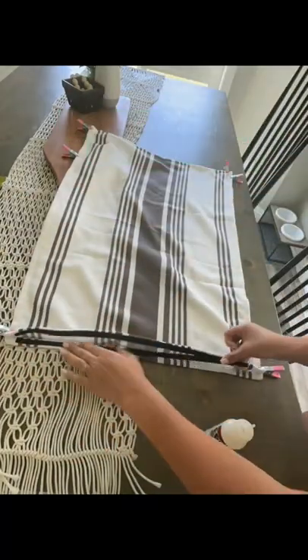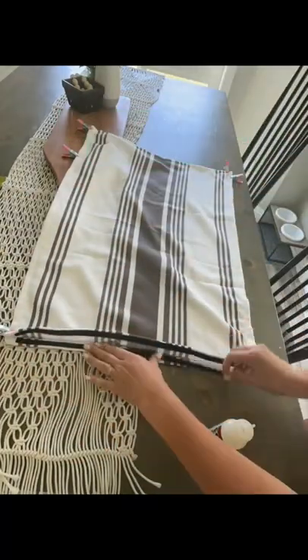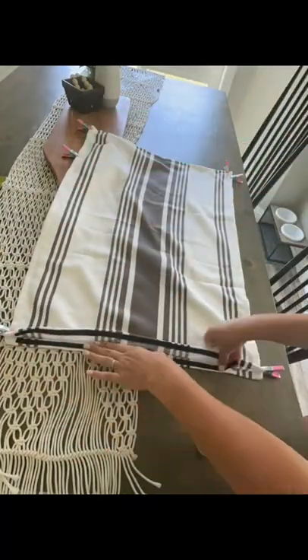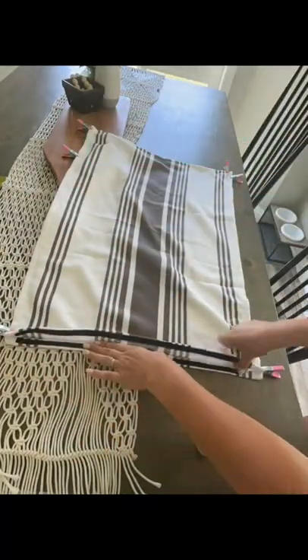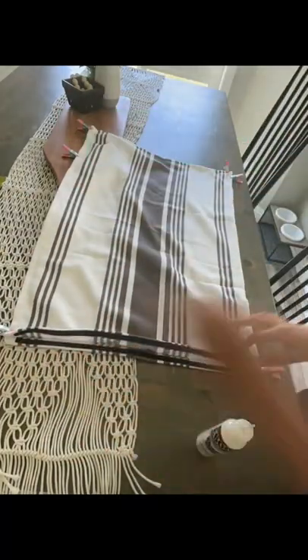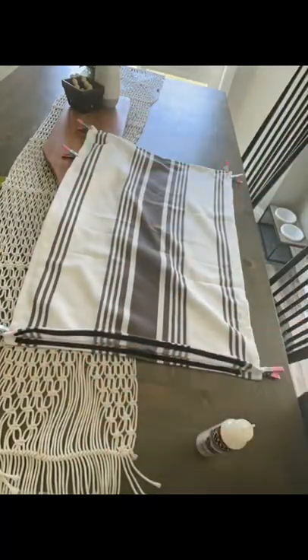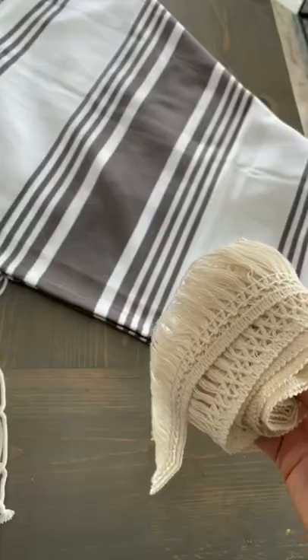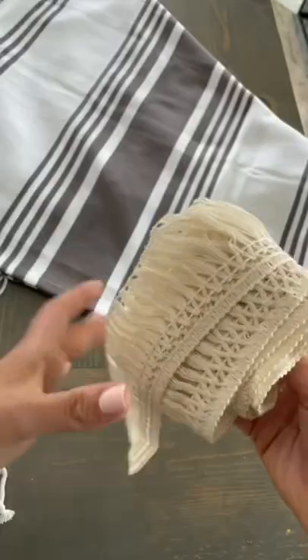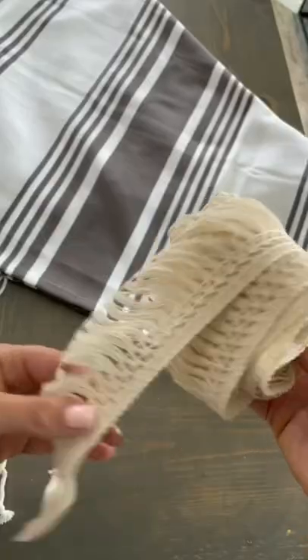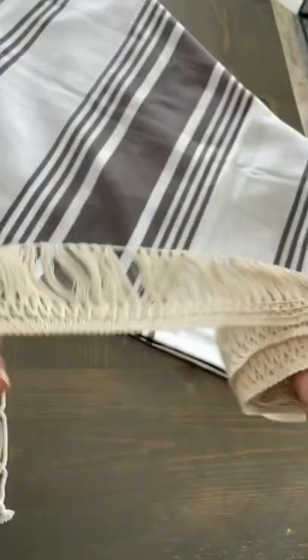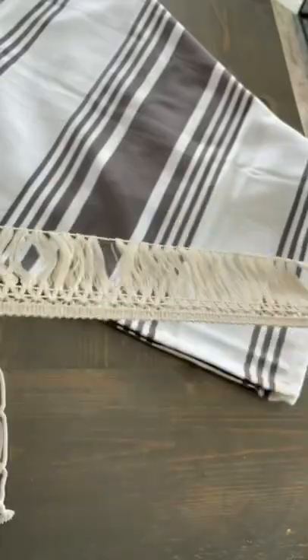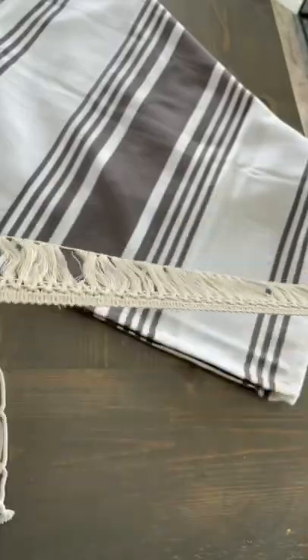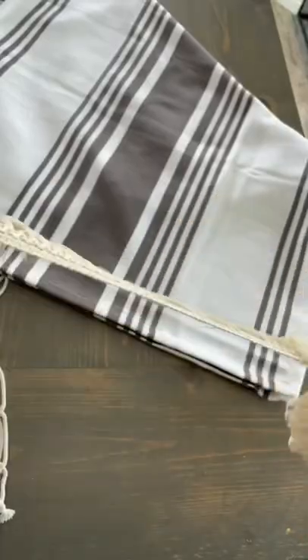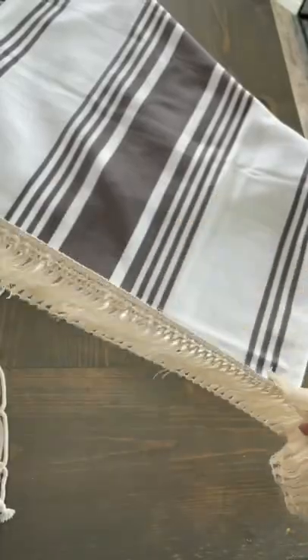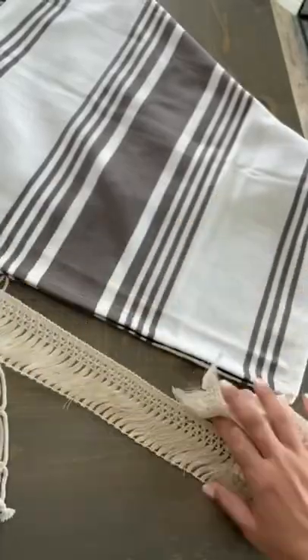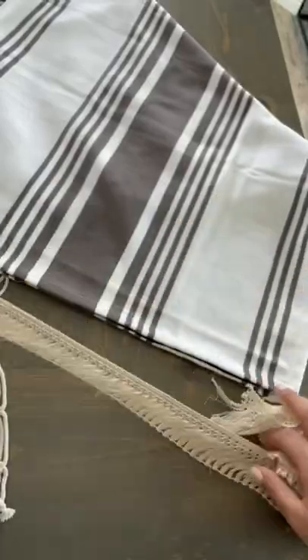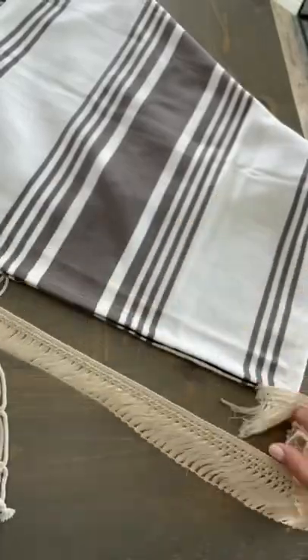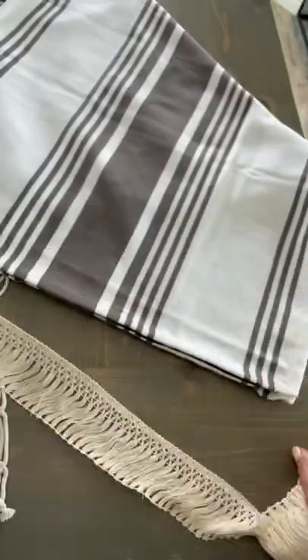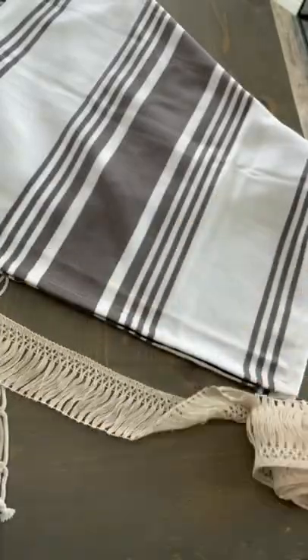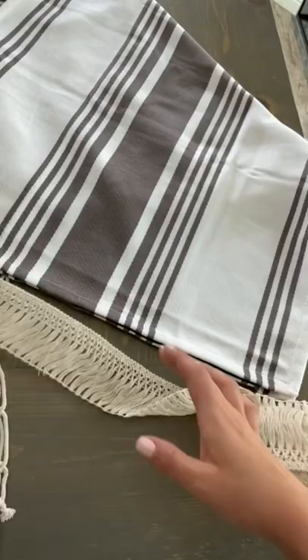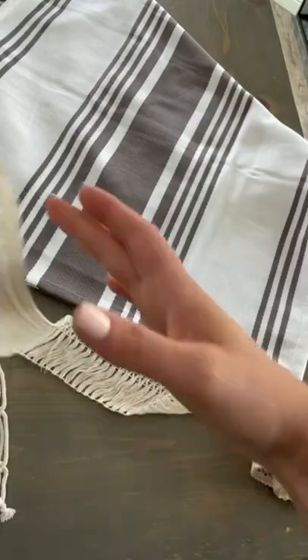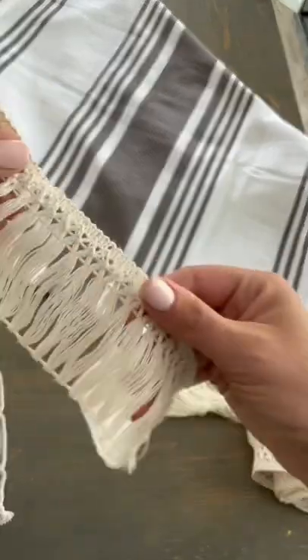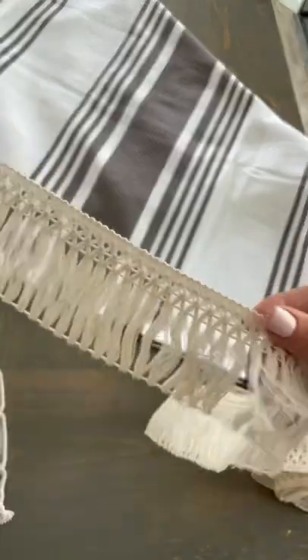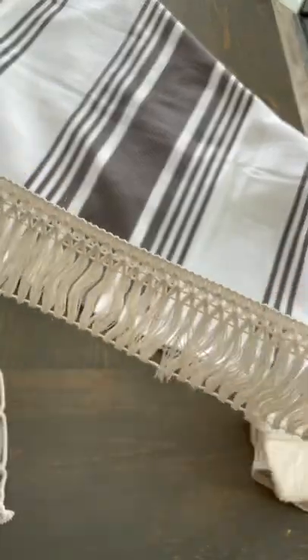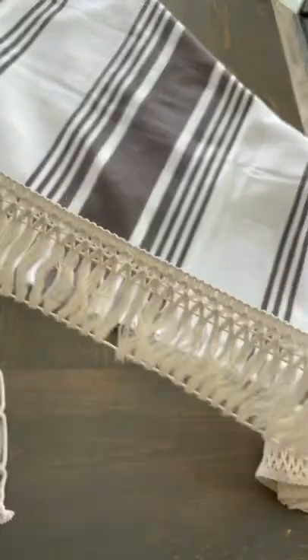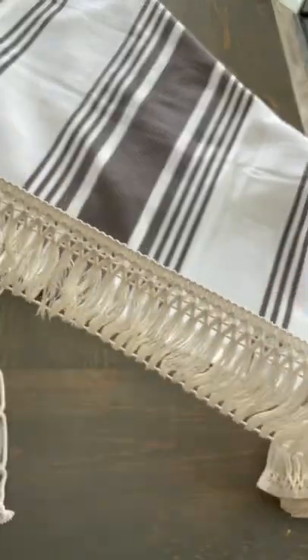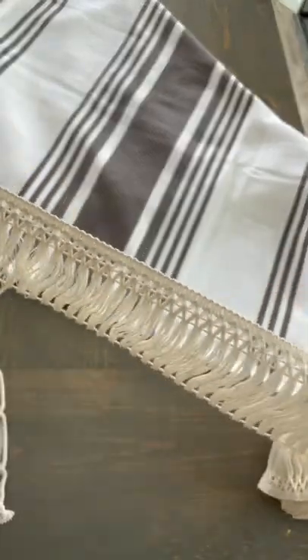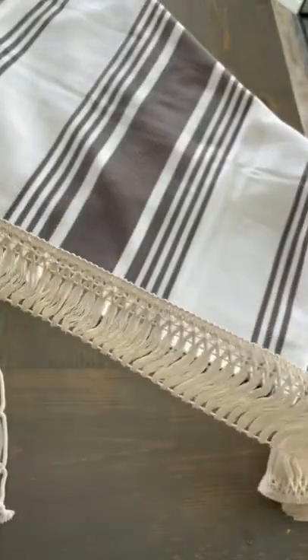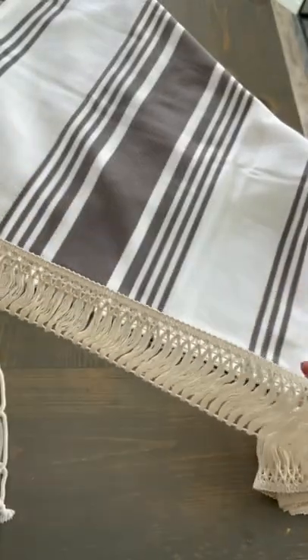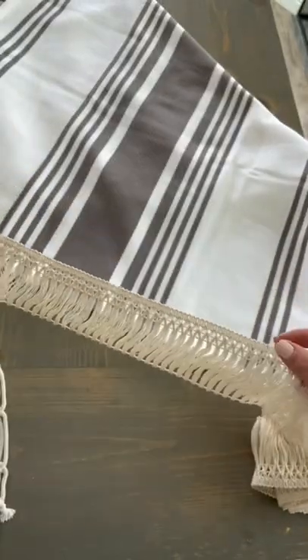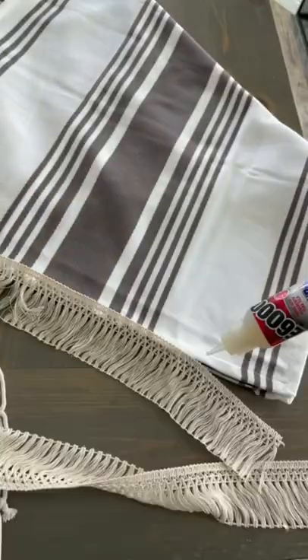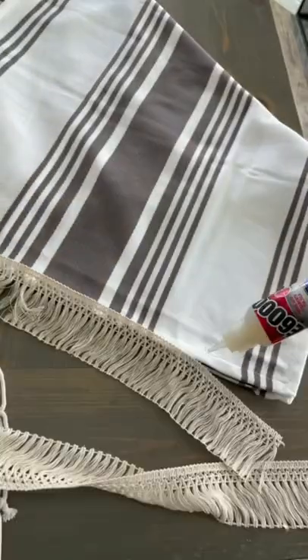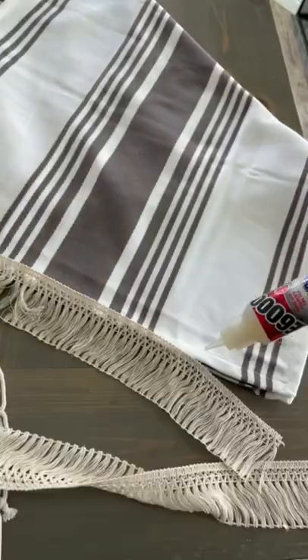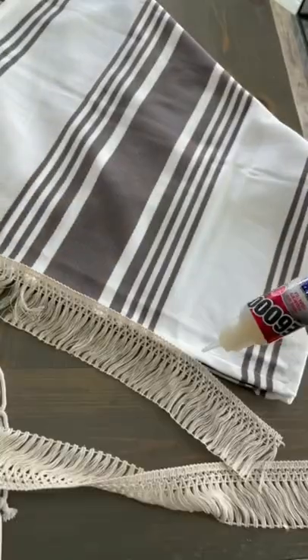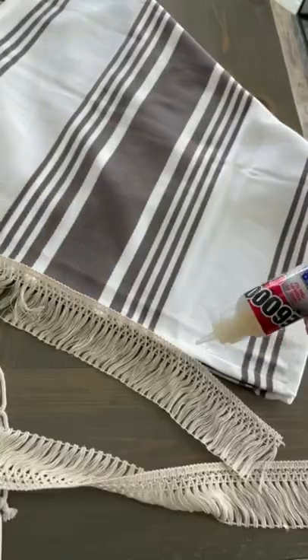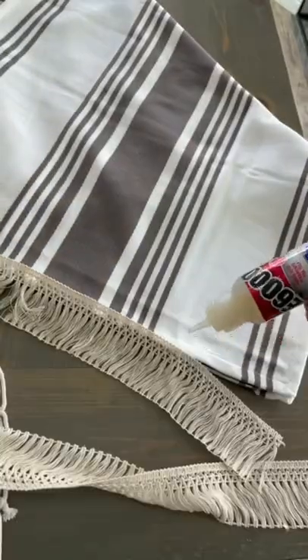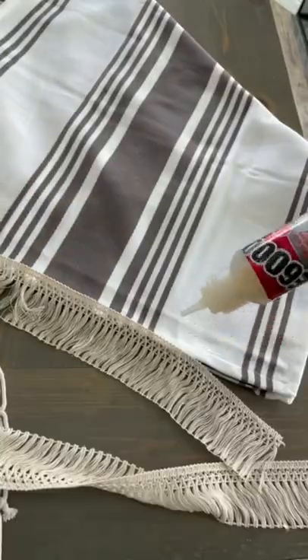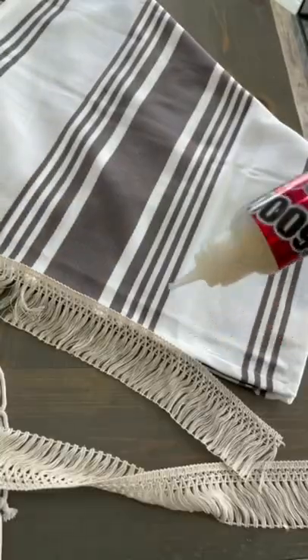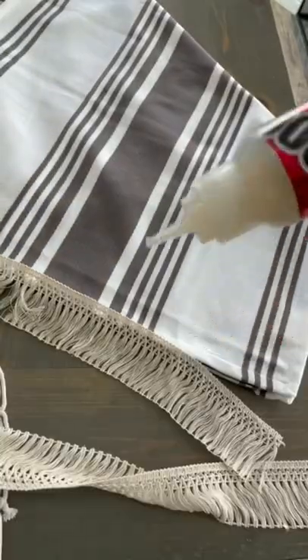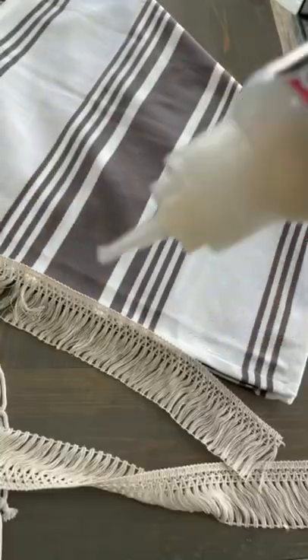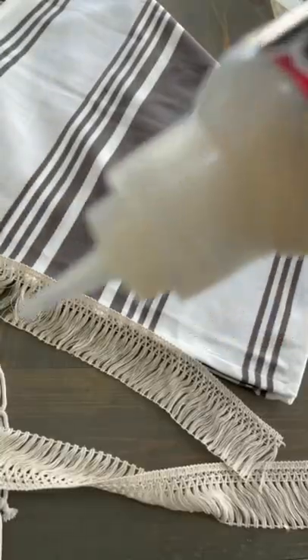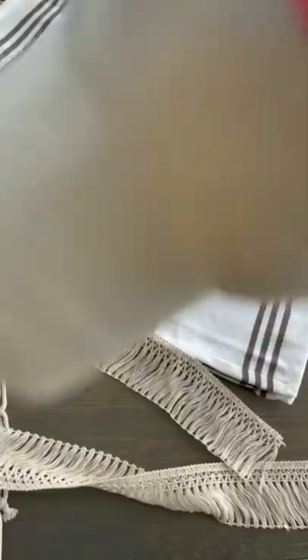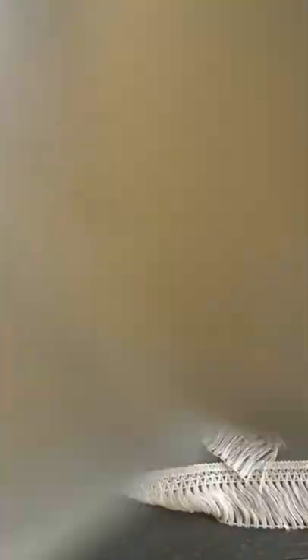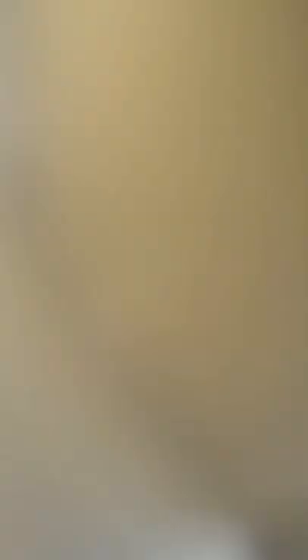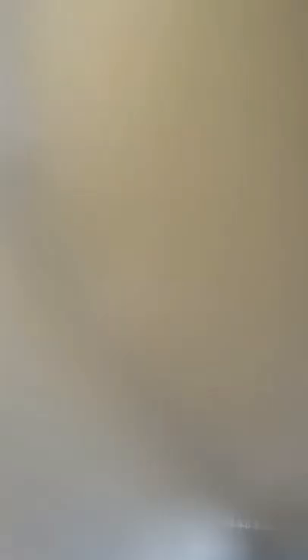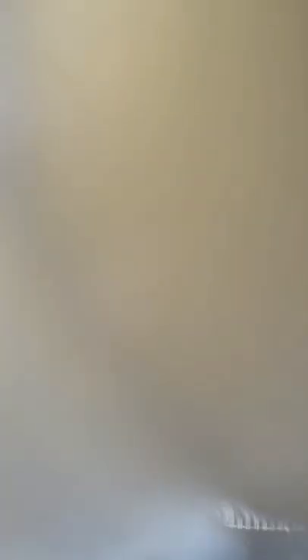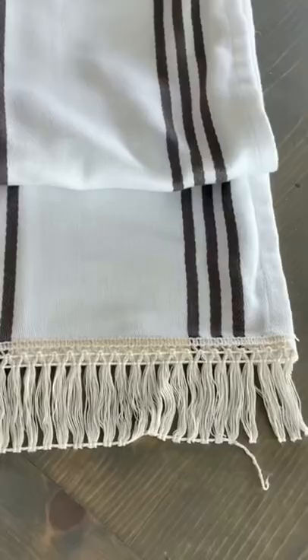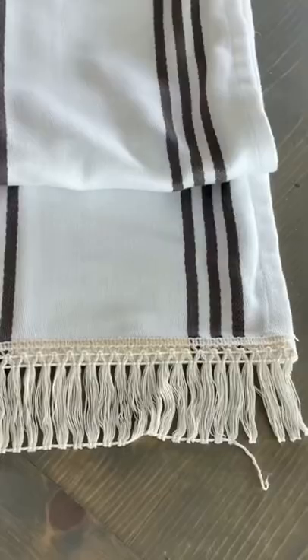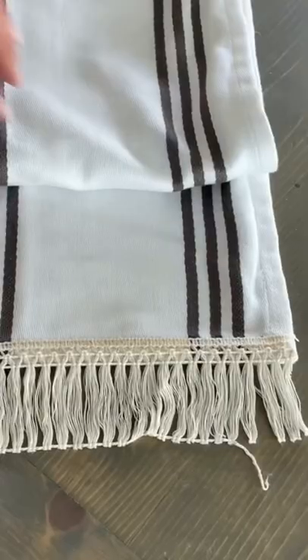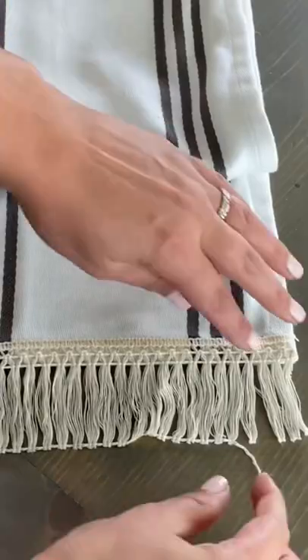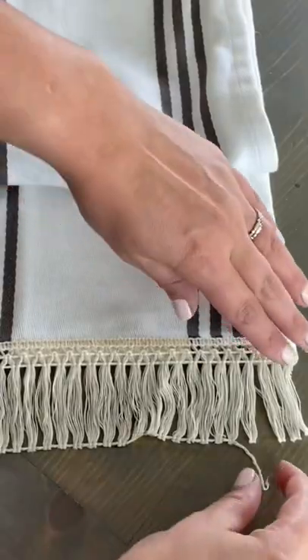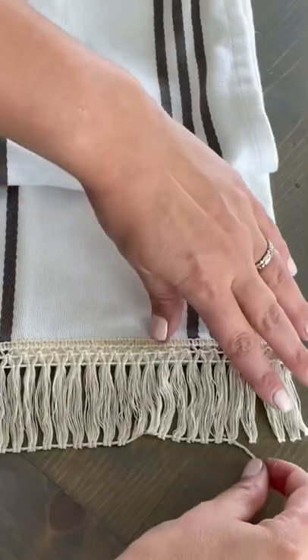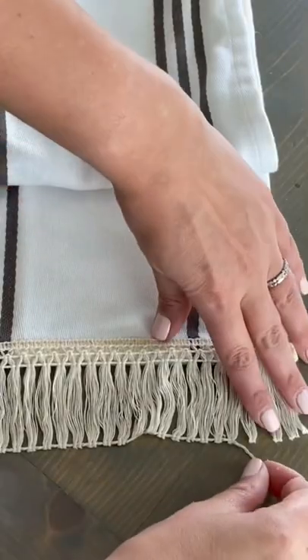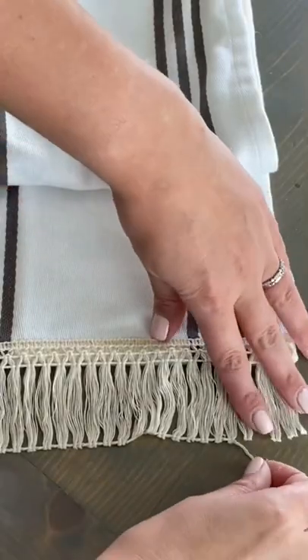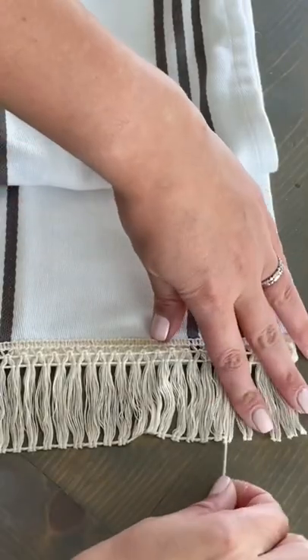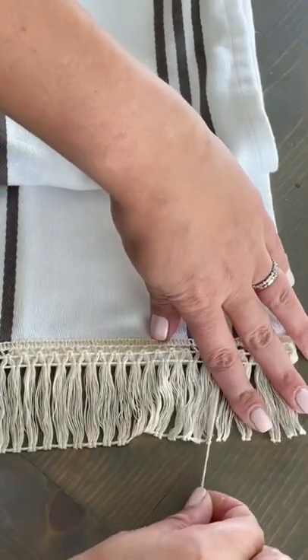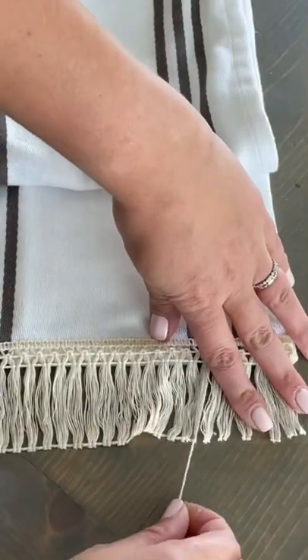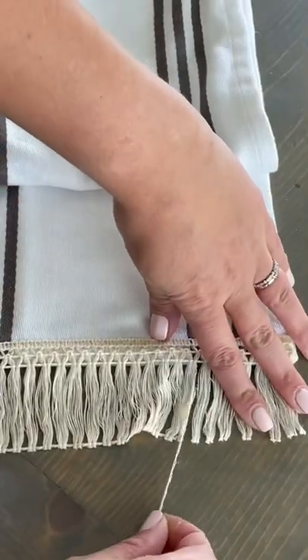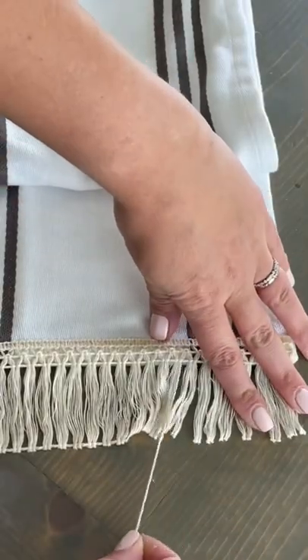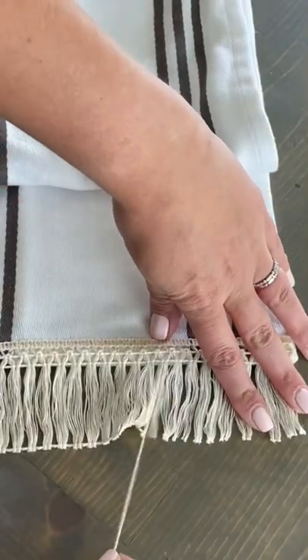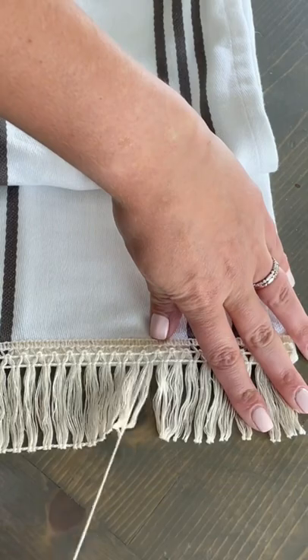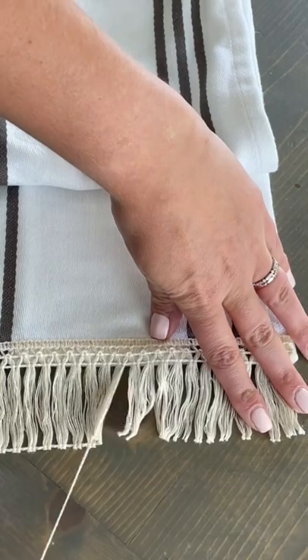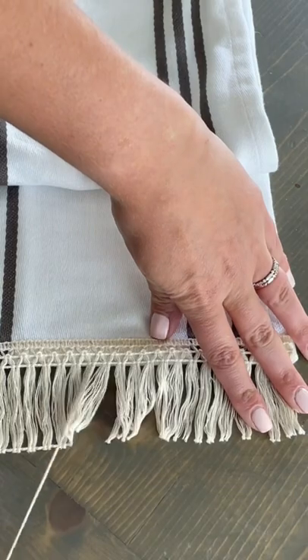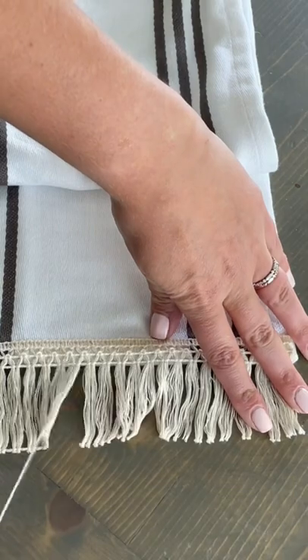Totally optional, but I also added some fringe on each of the sides using the fabric glue, and then just pulled the bottom off.